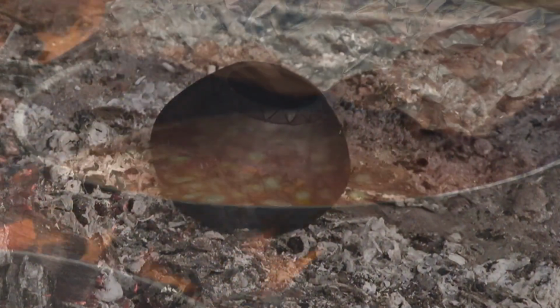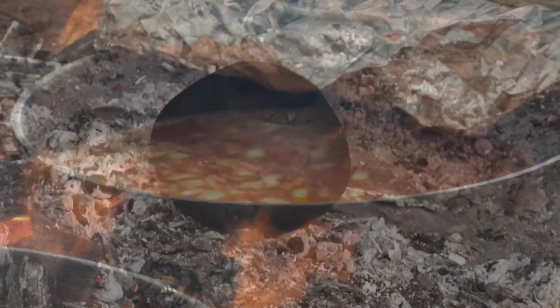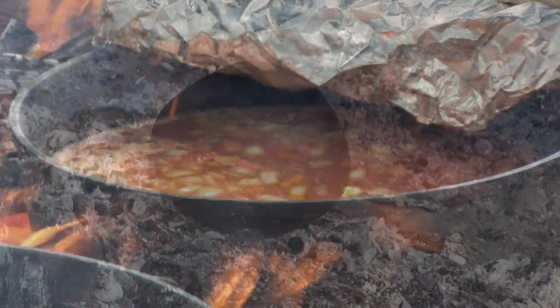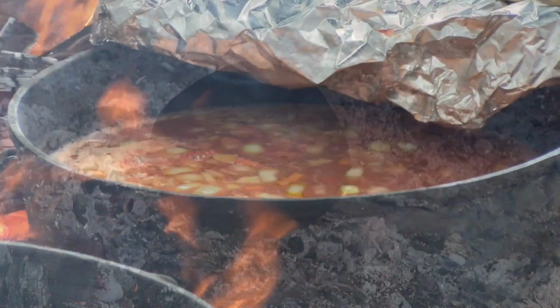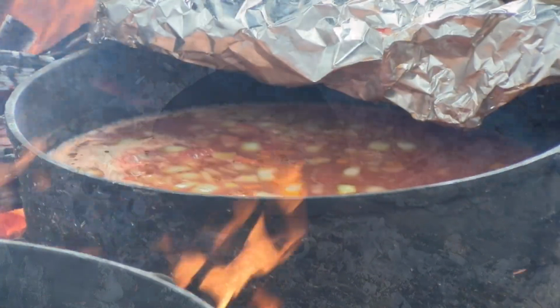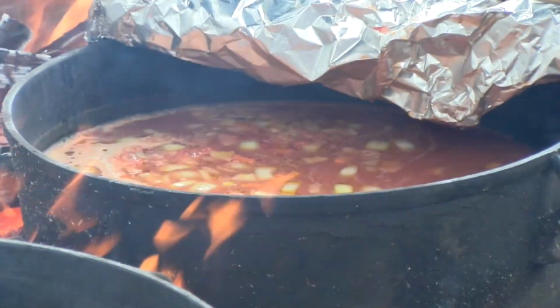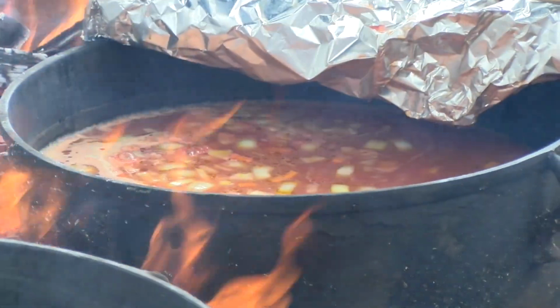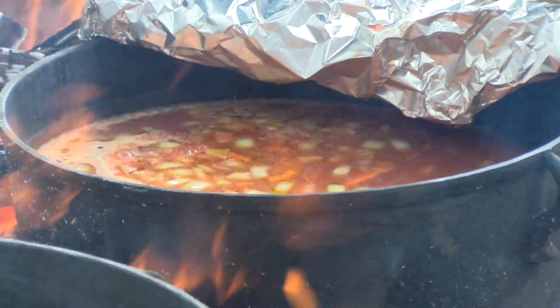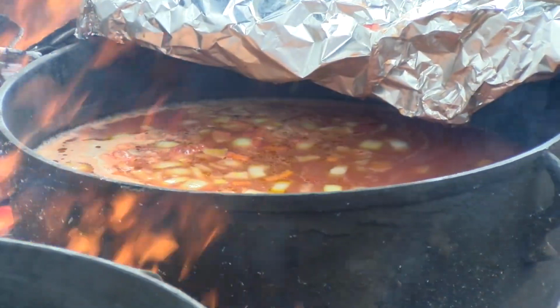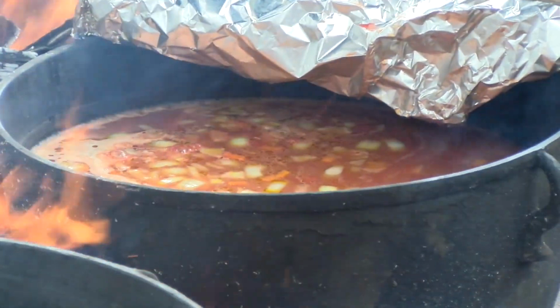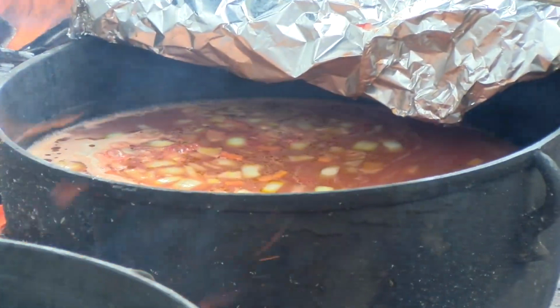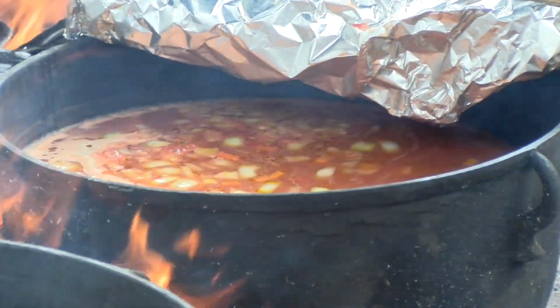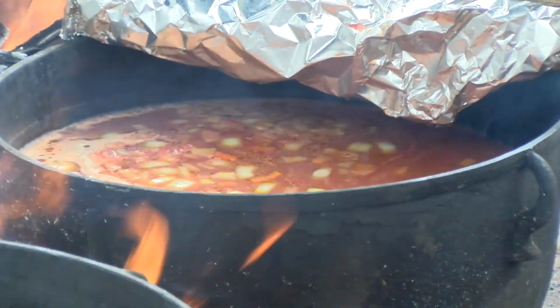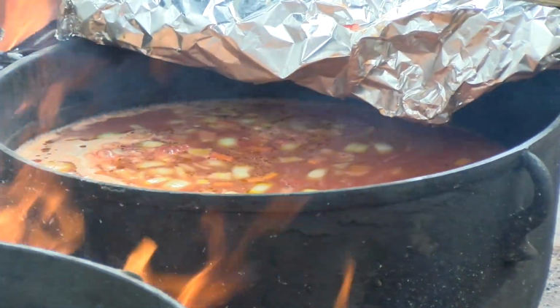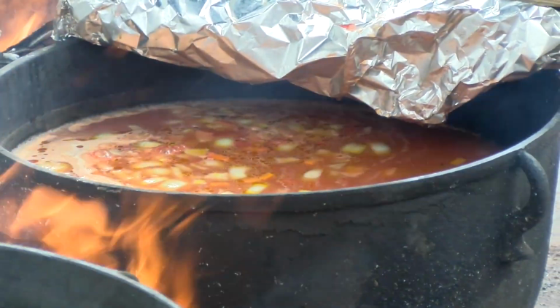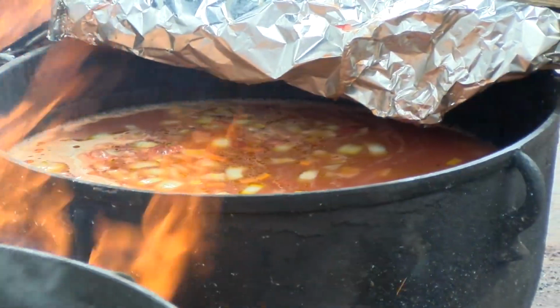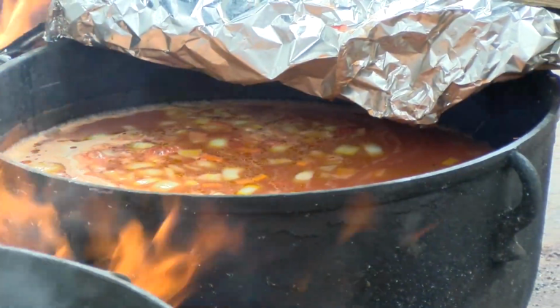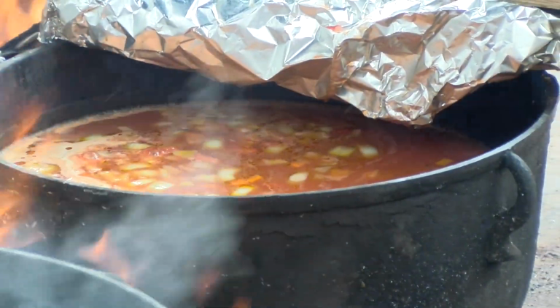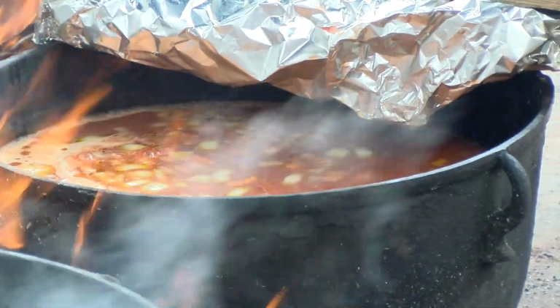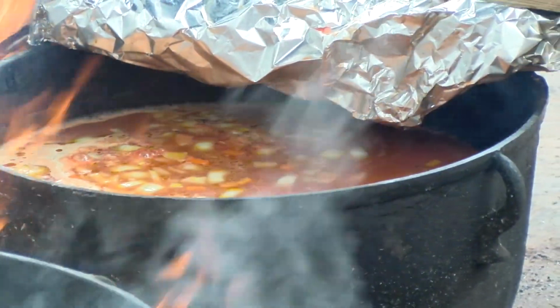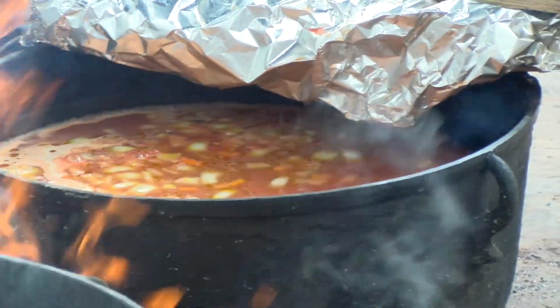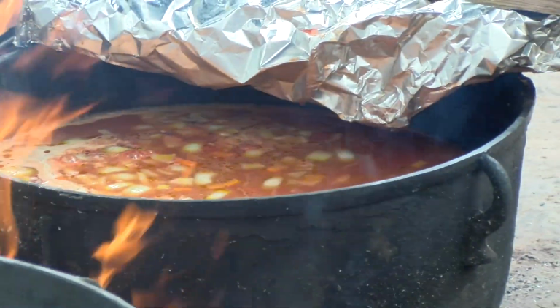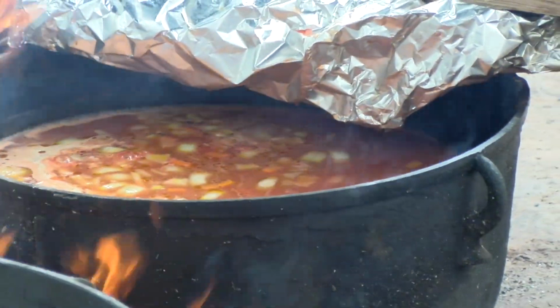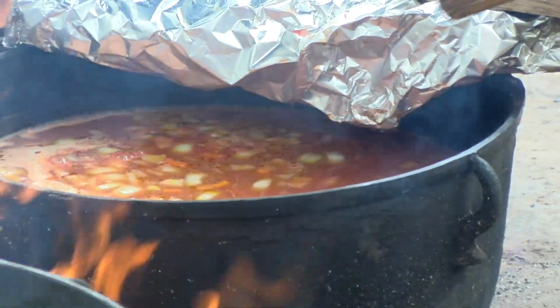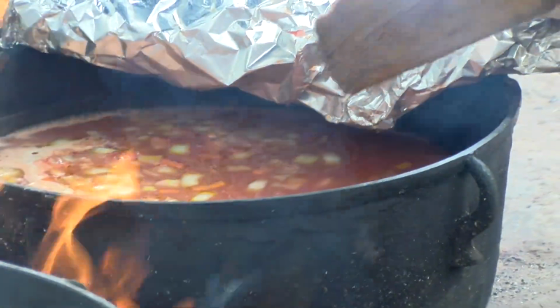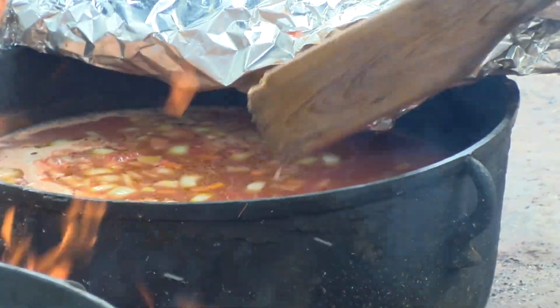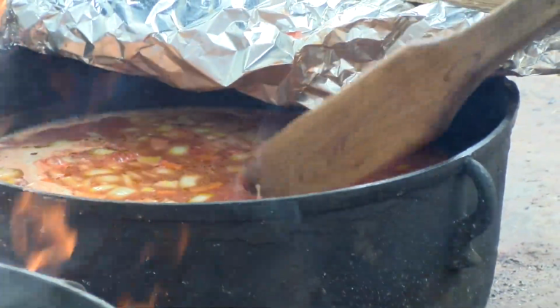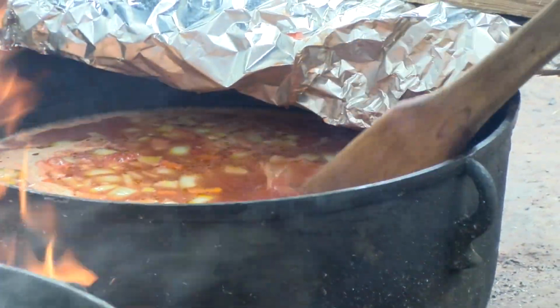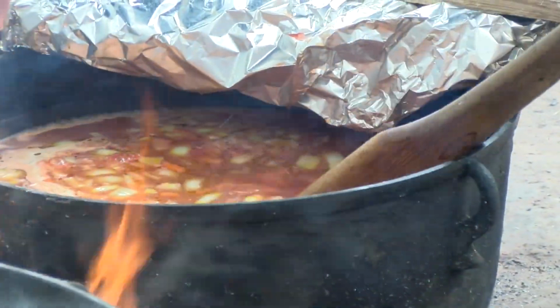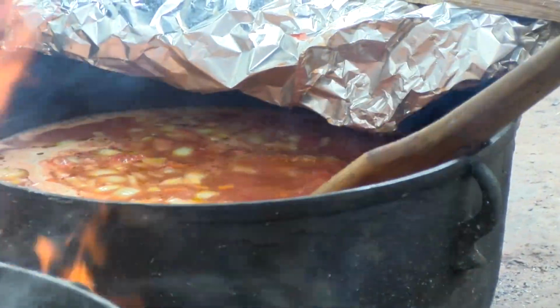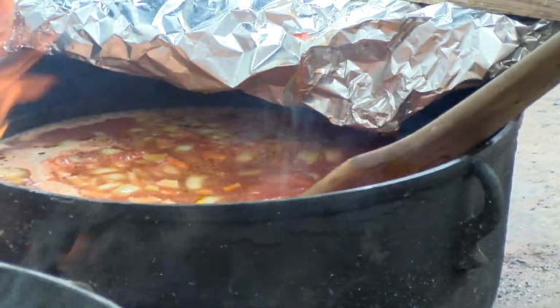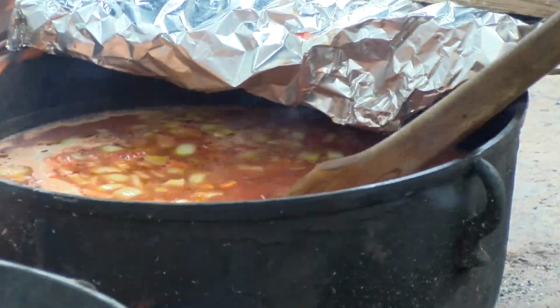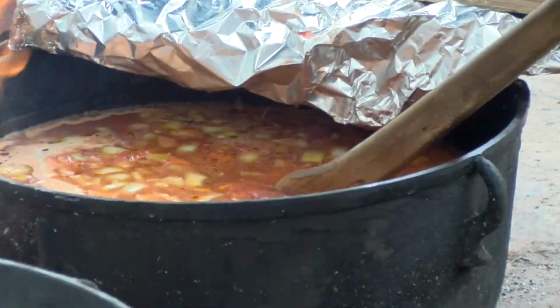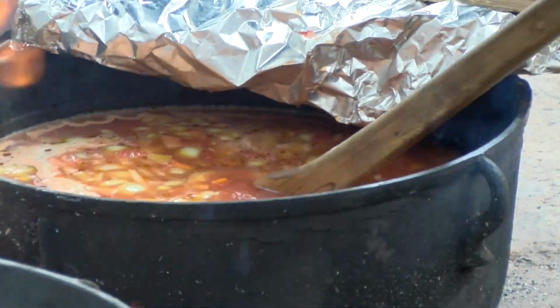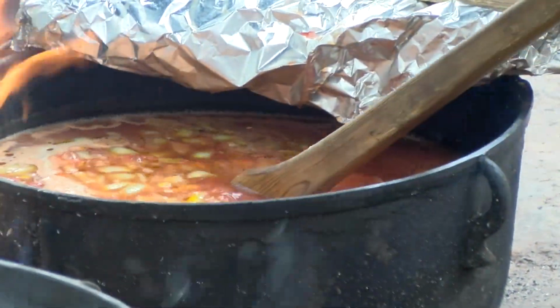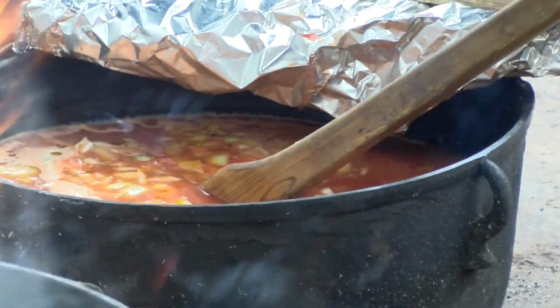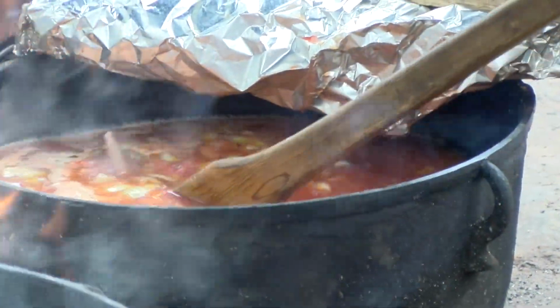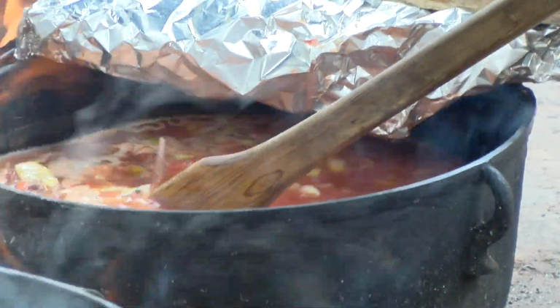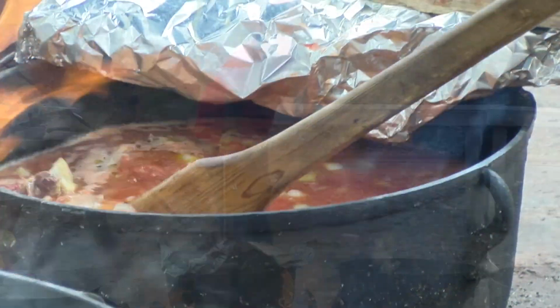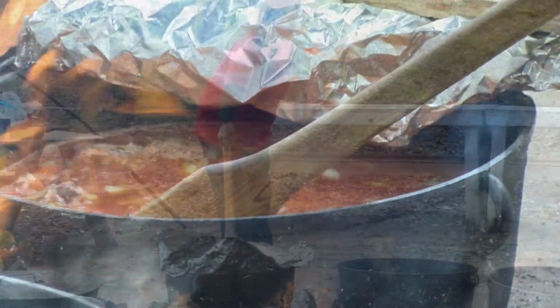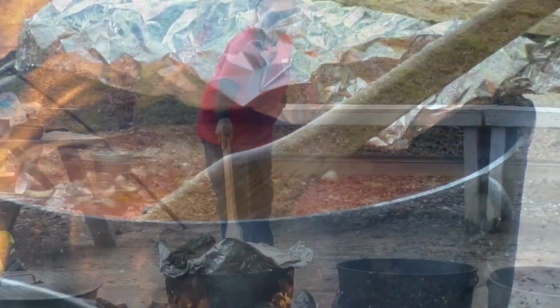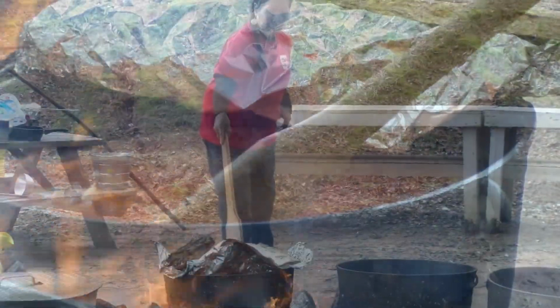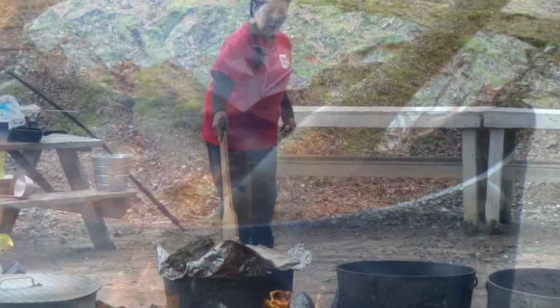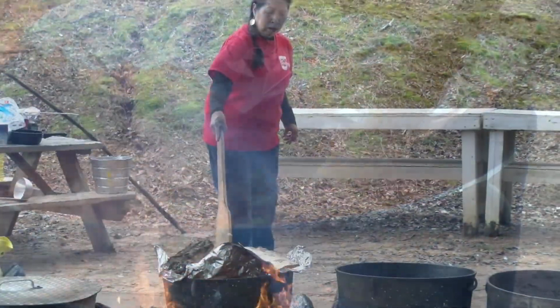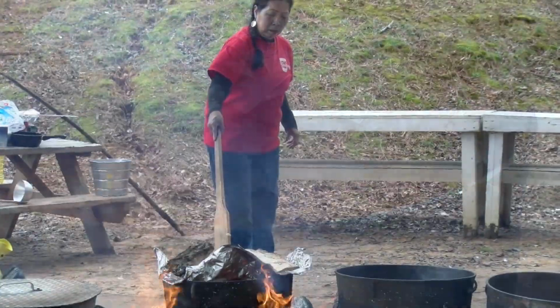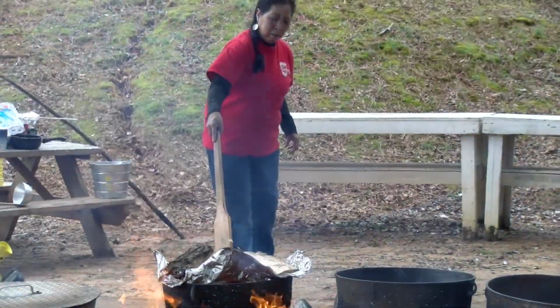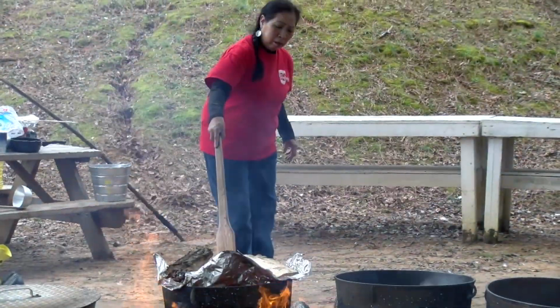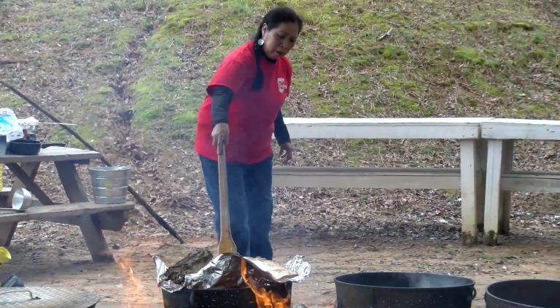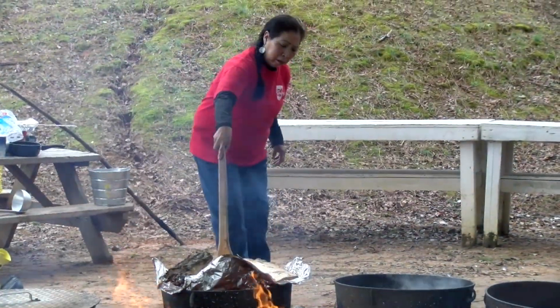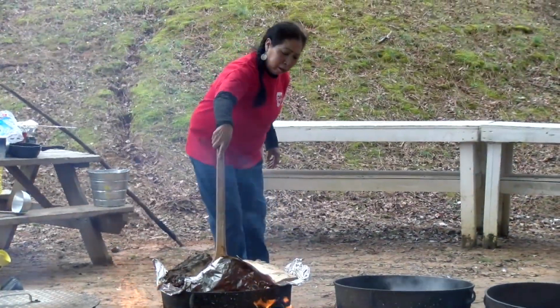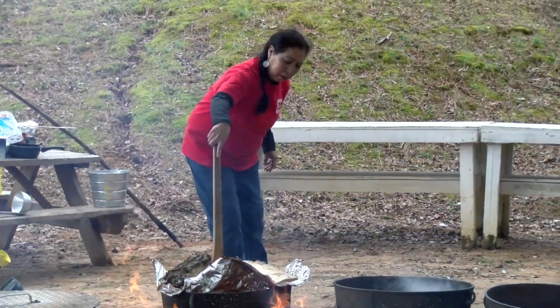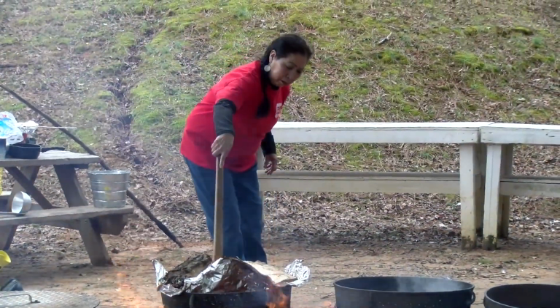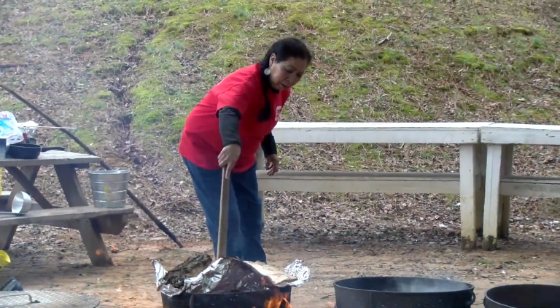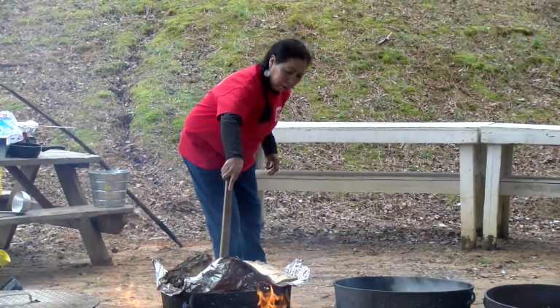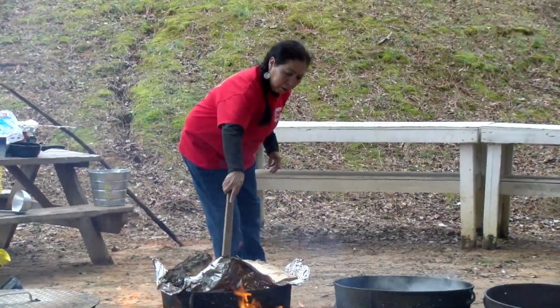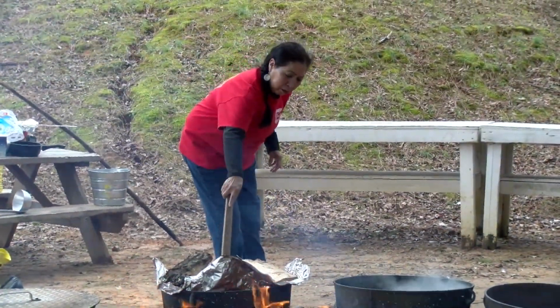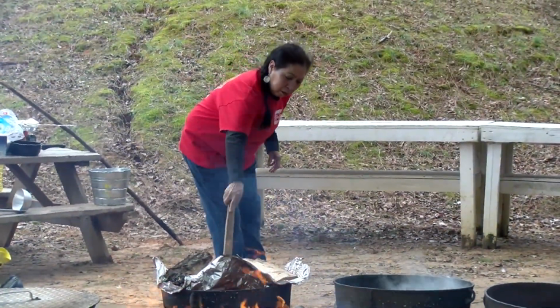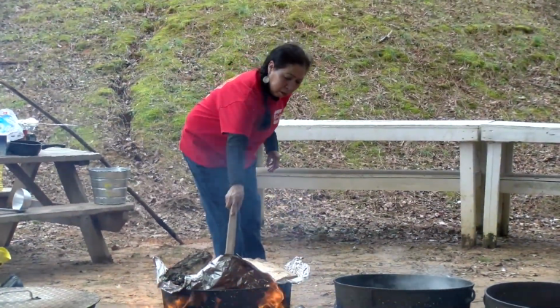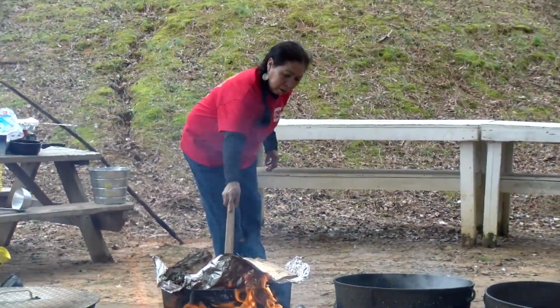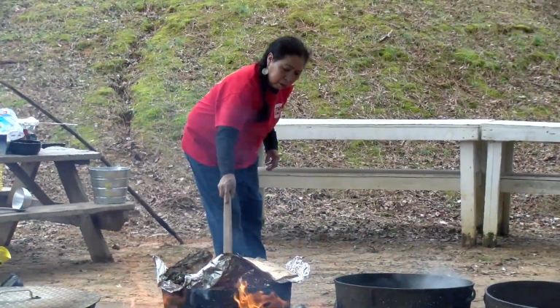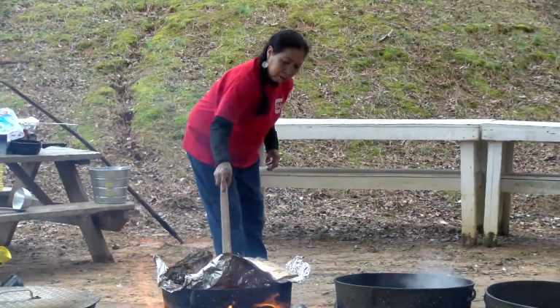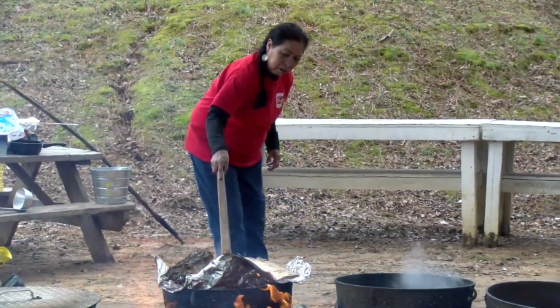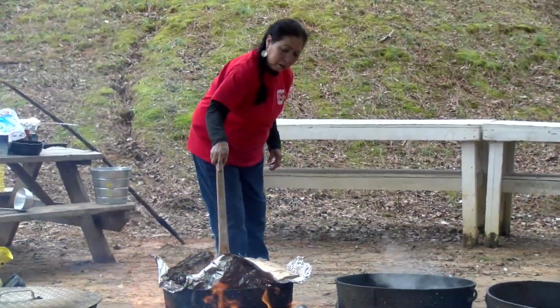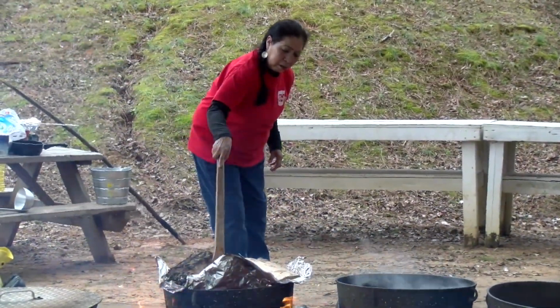Today, iron skillets and pans are almost exclusively used when cooking outside. This type of cooking is done usually for social gatherings.